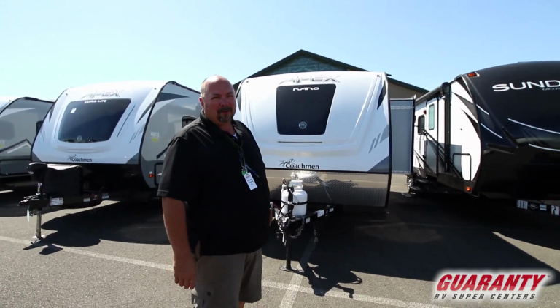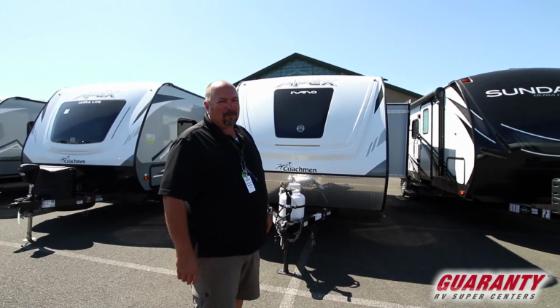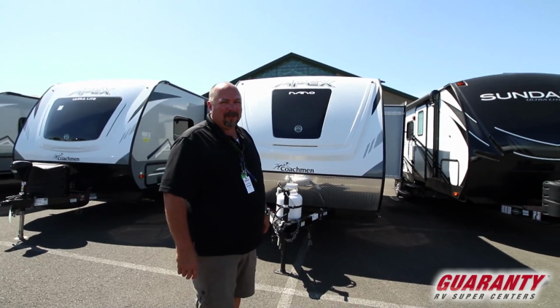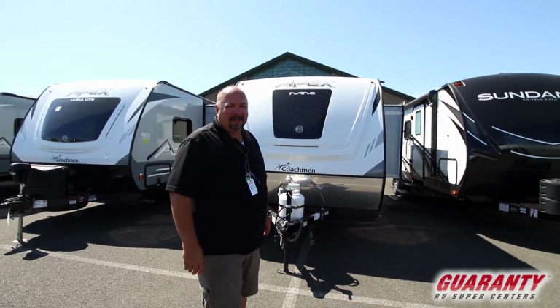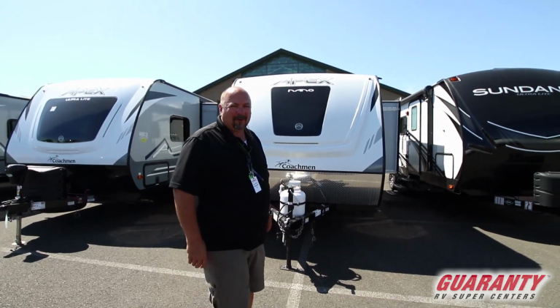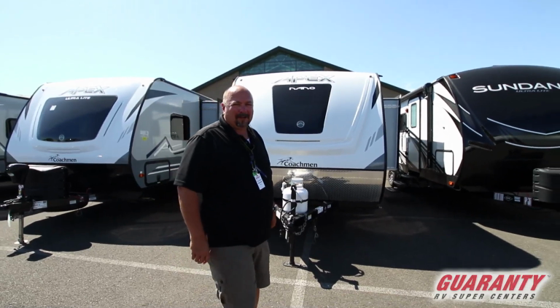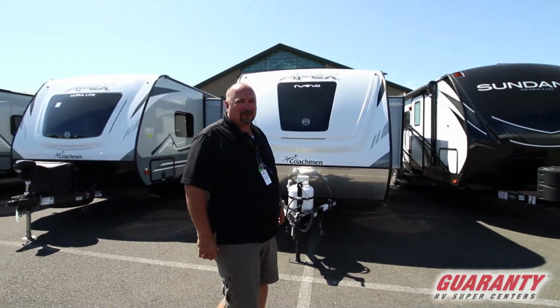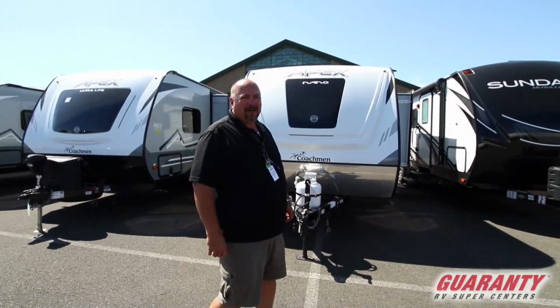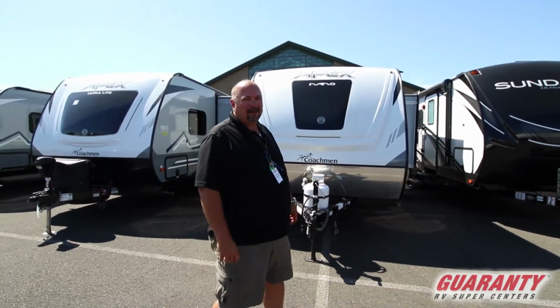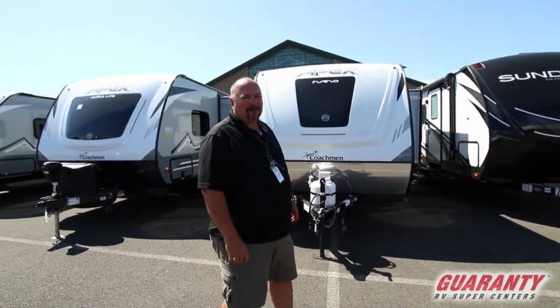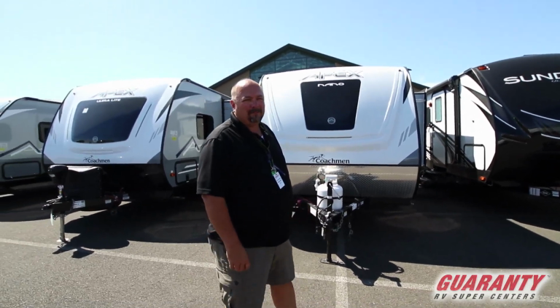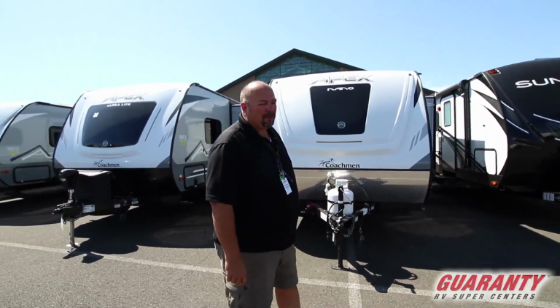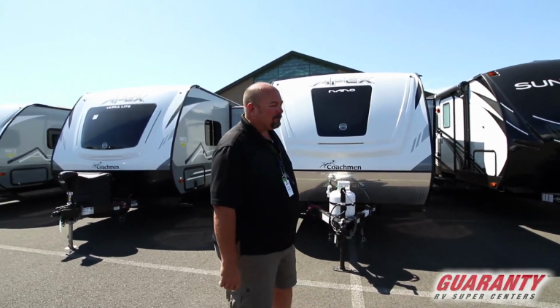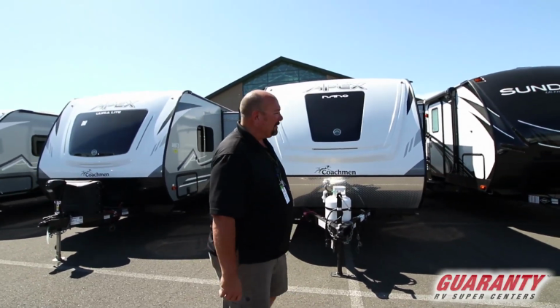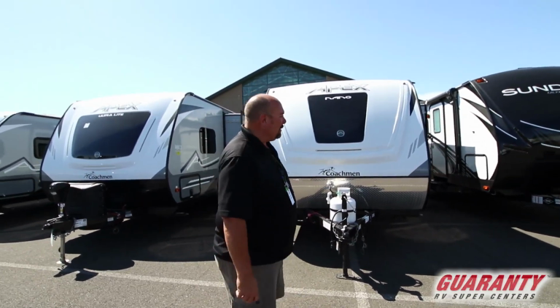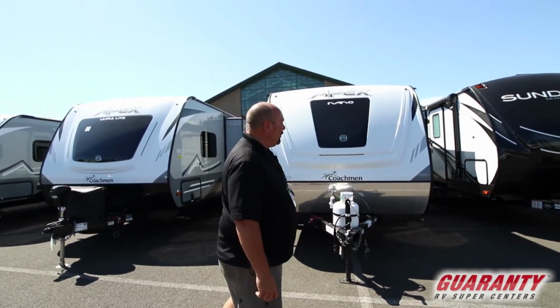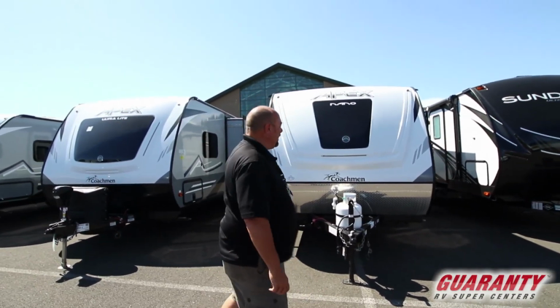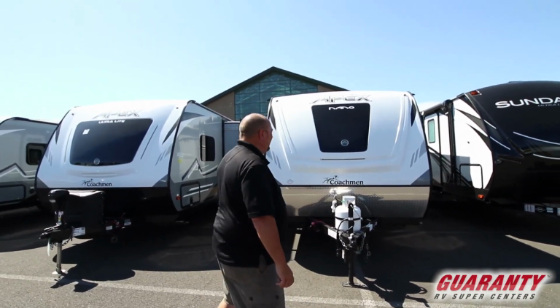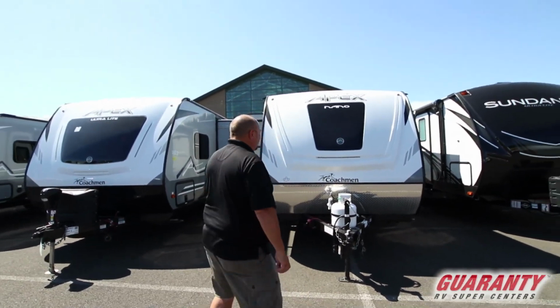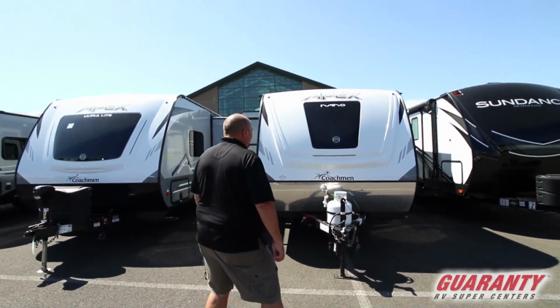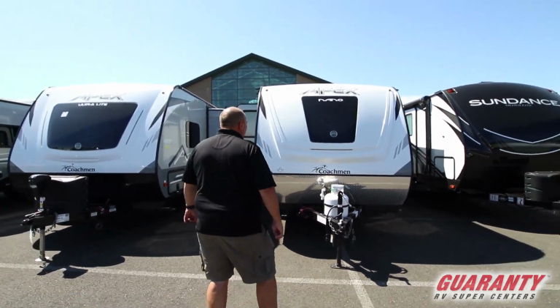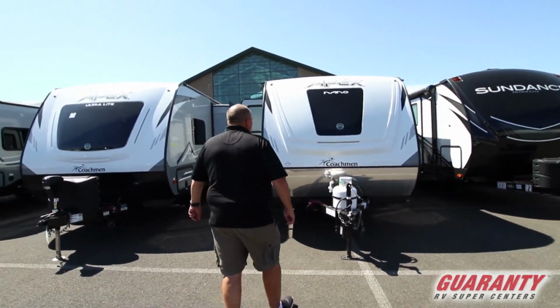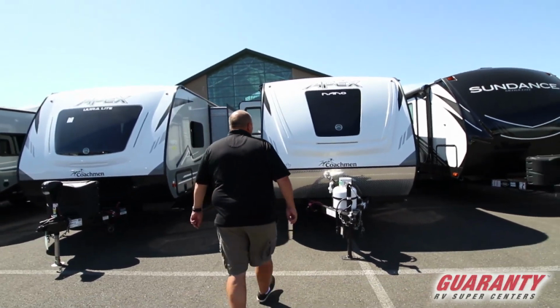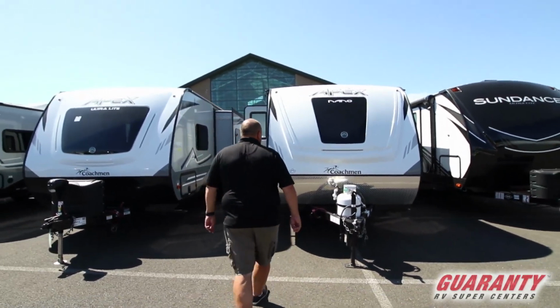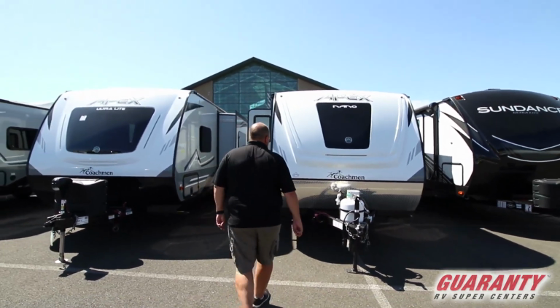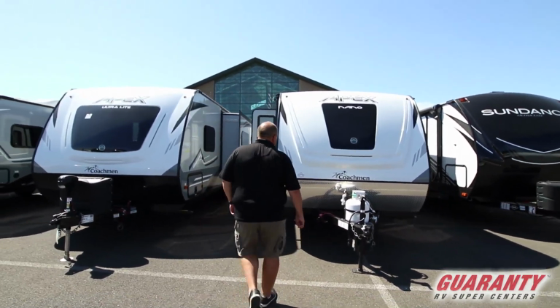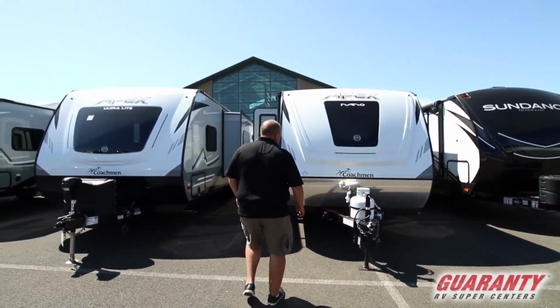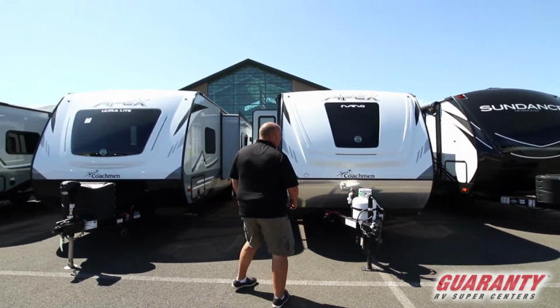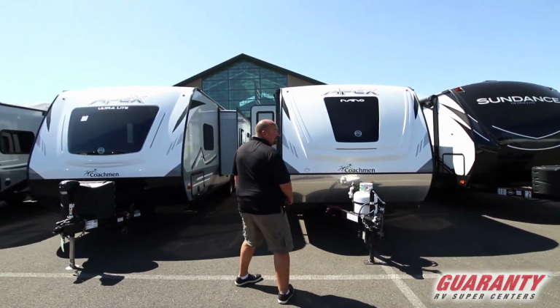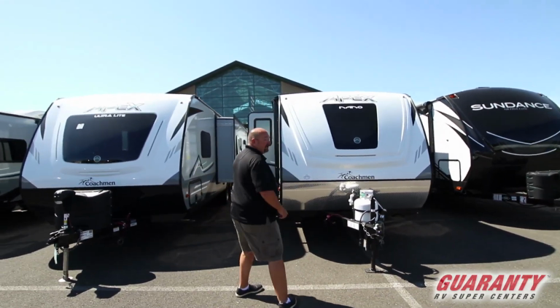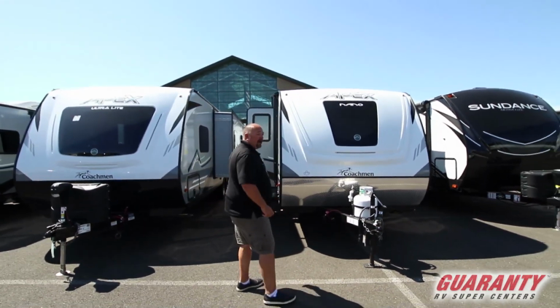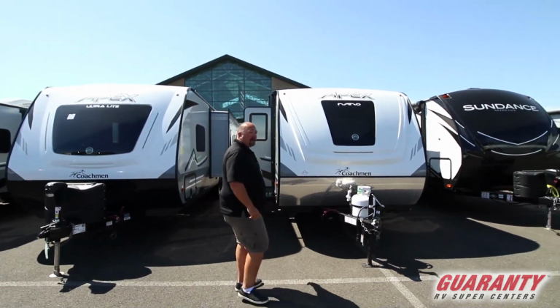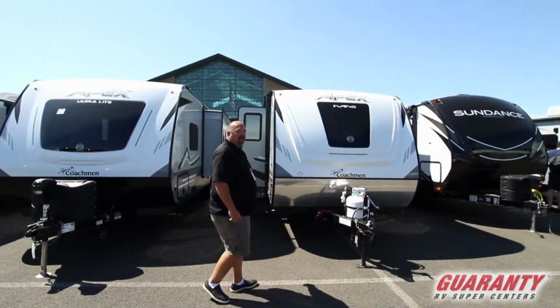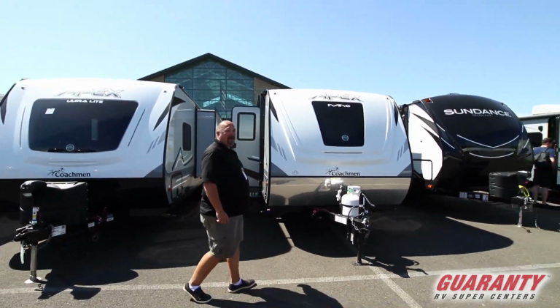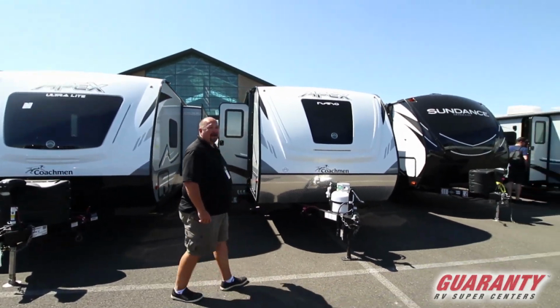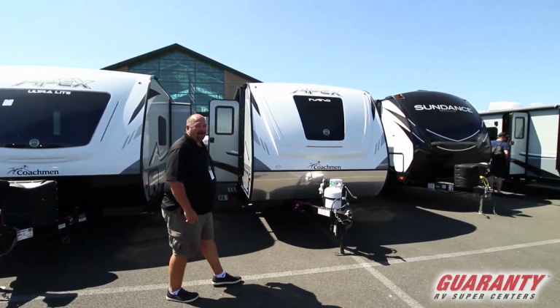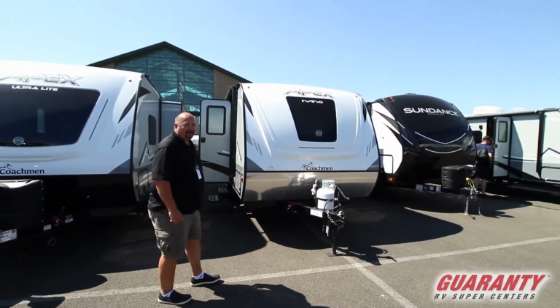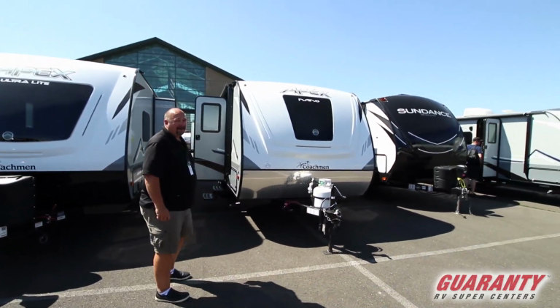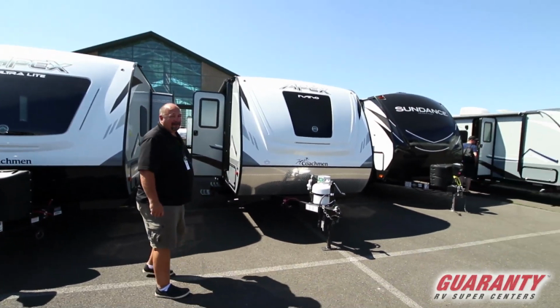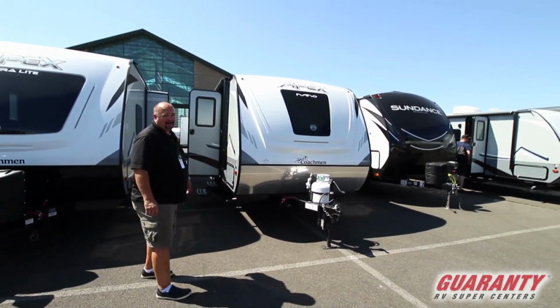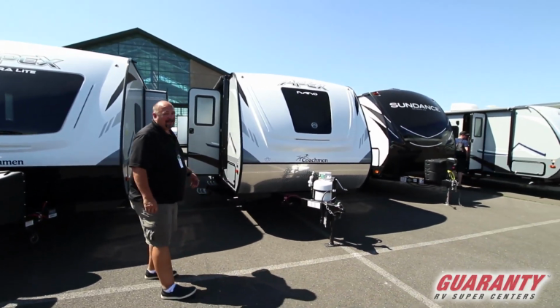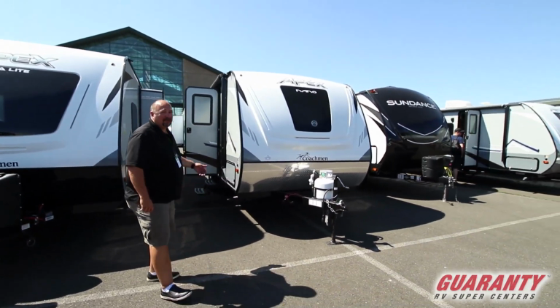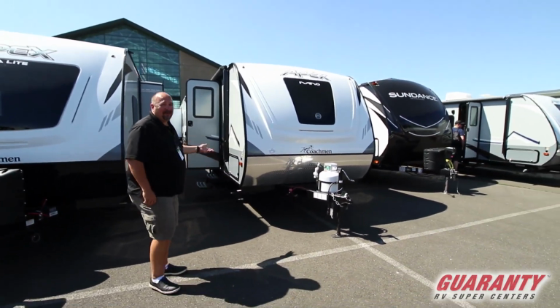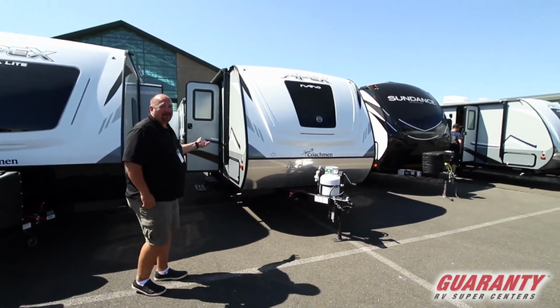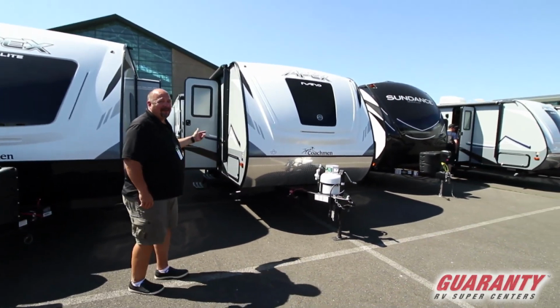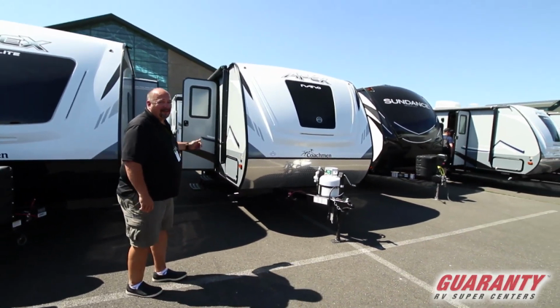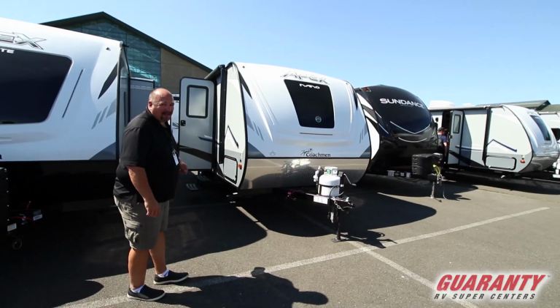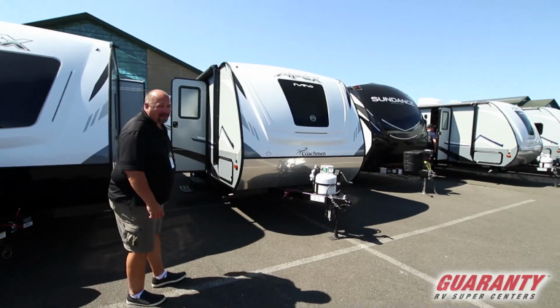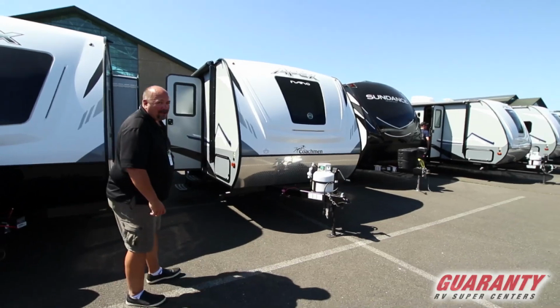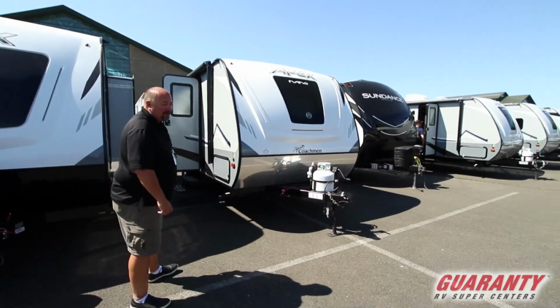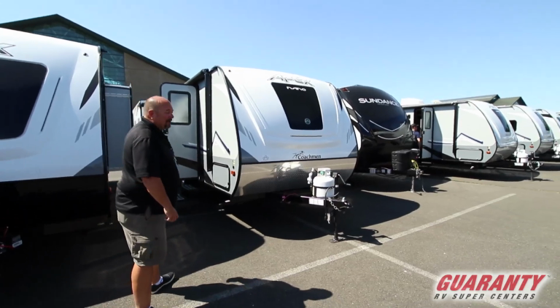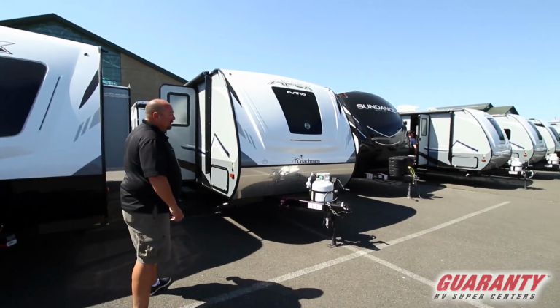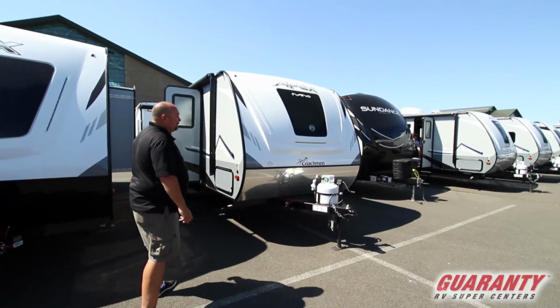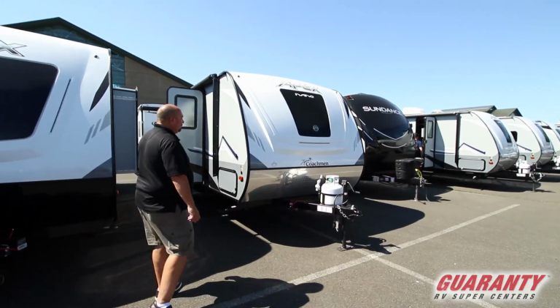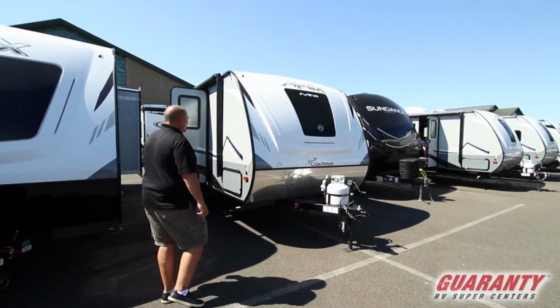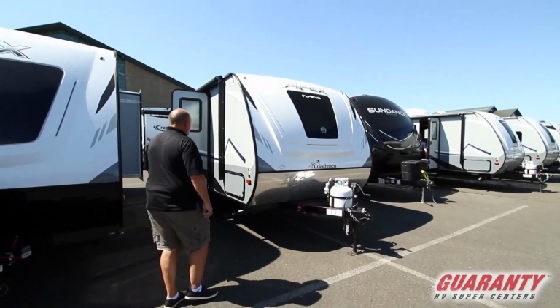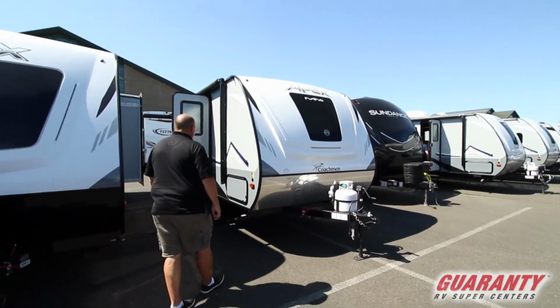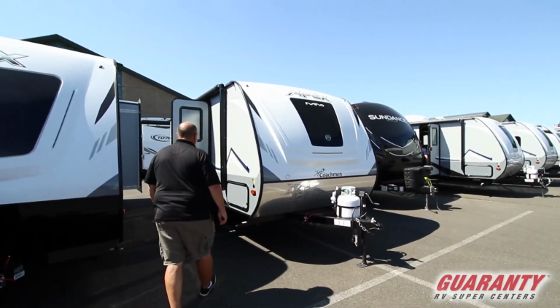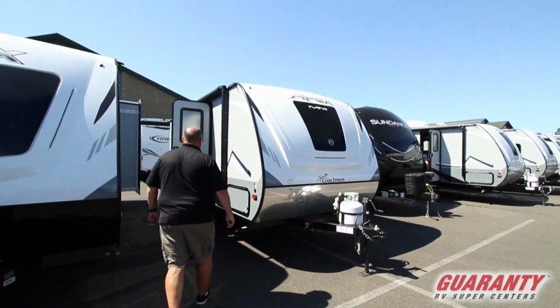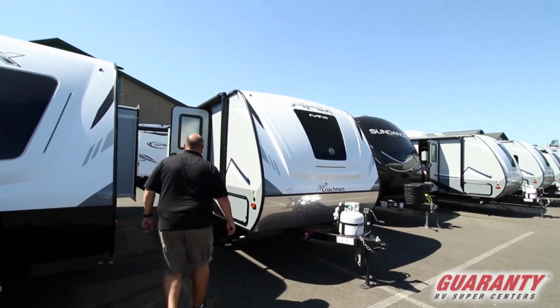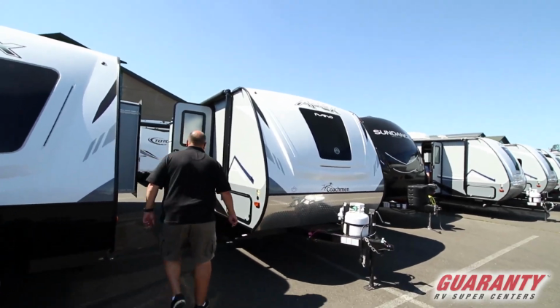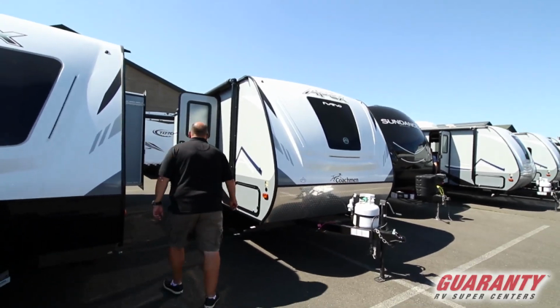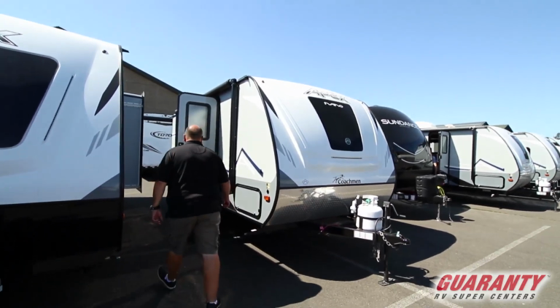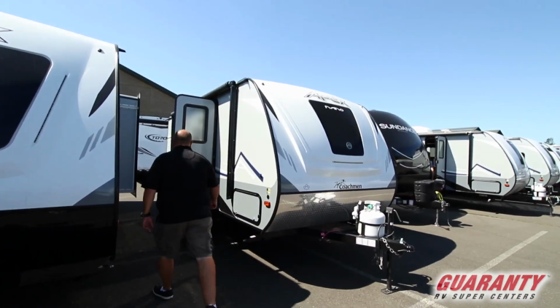Really great trailers, built really well. There's so much to talk about and in this one I think you're going to love the floor plan on the inside.